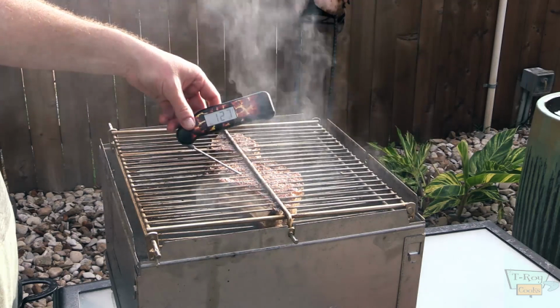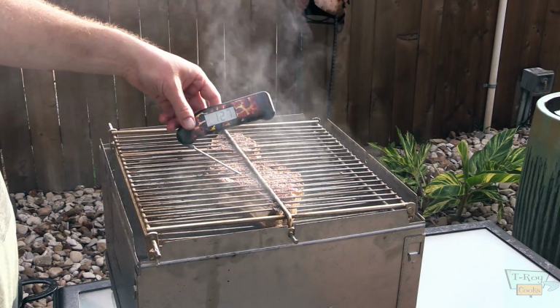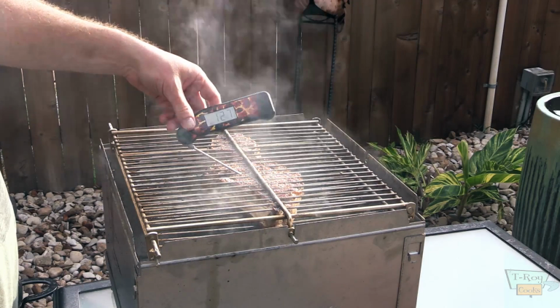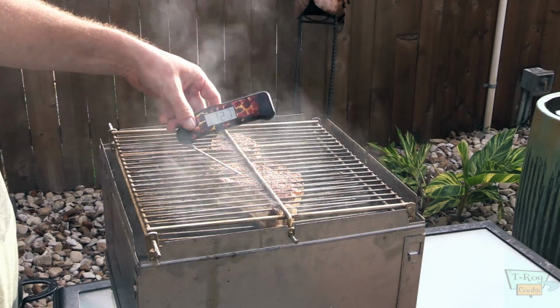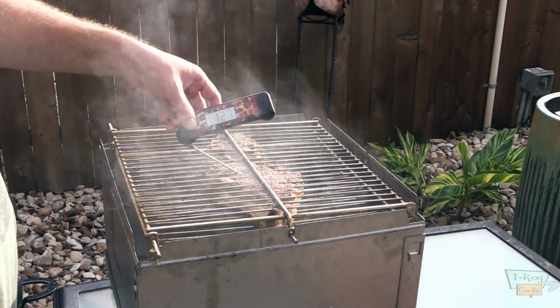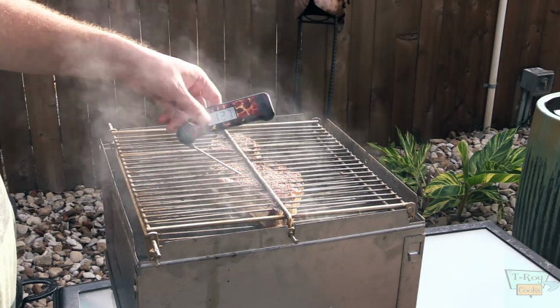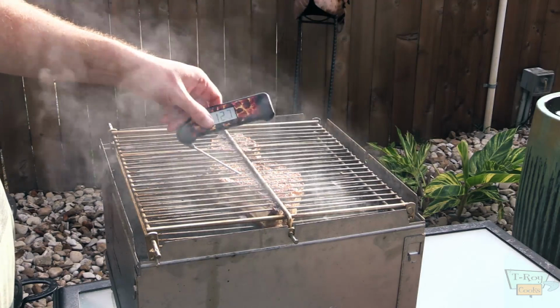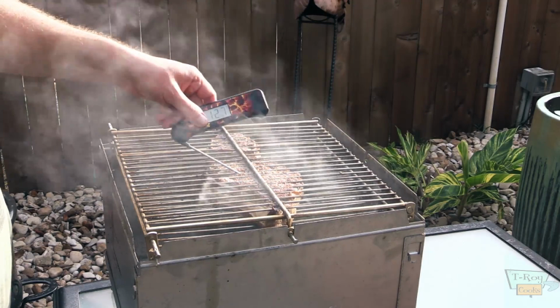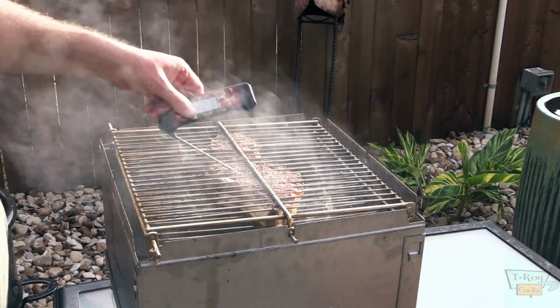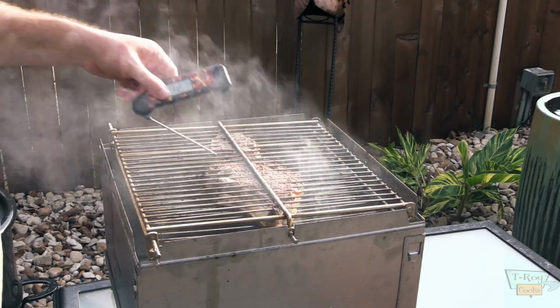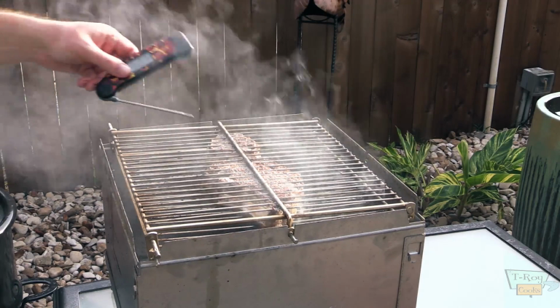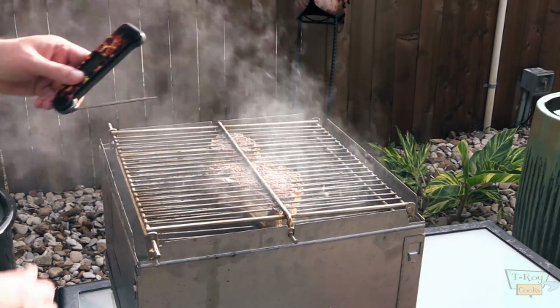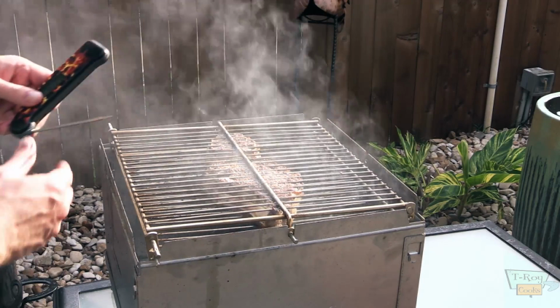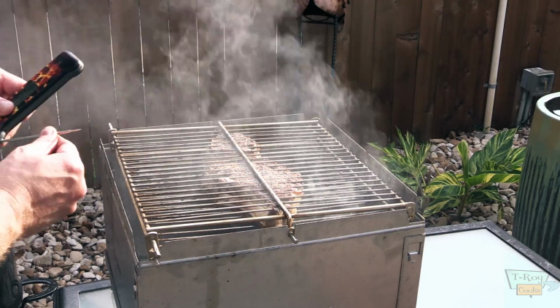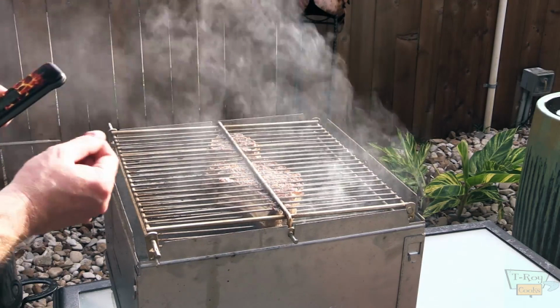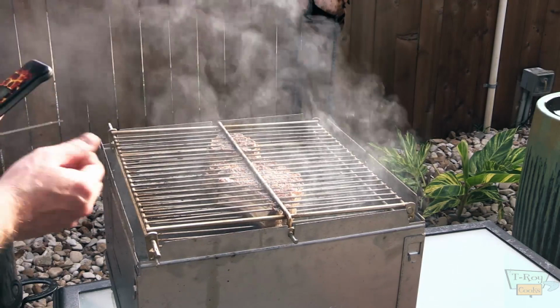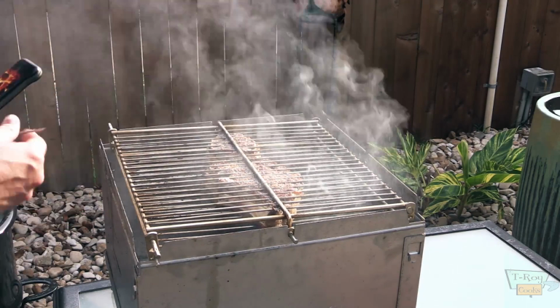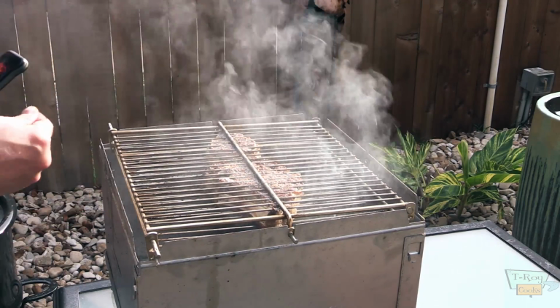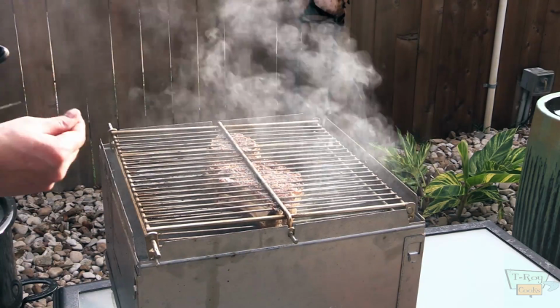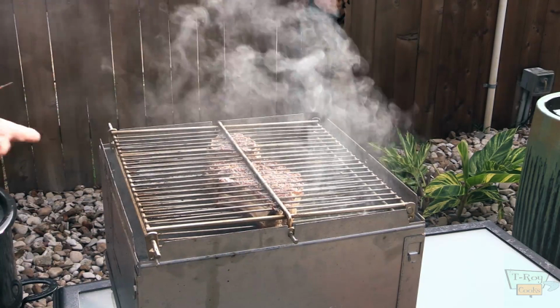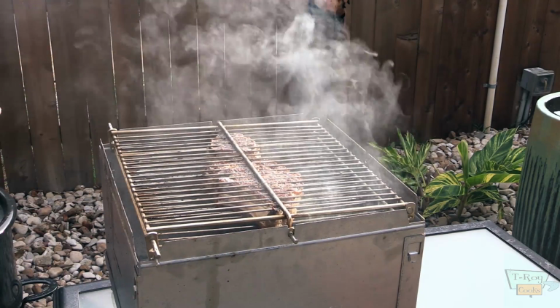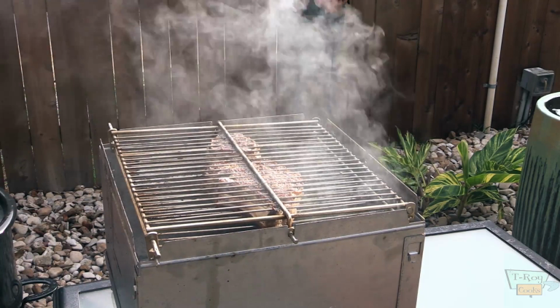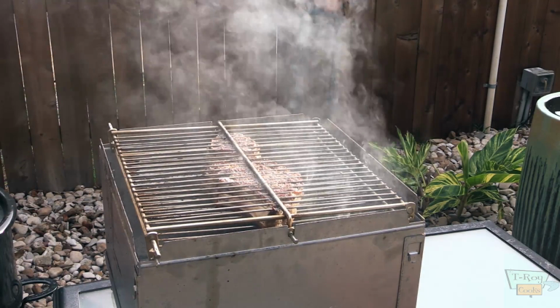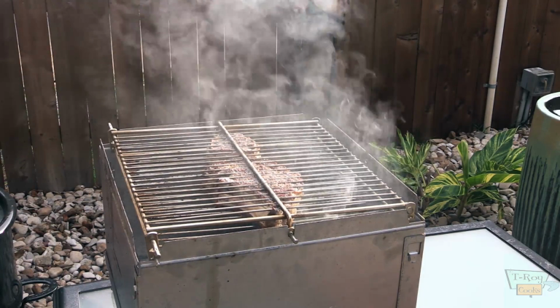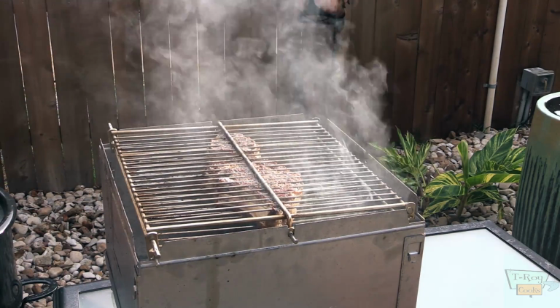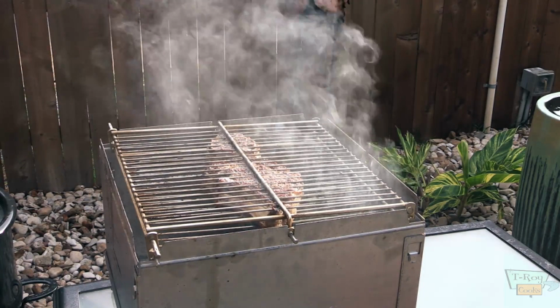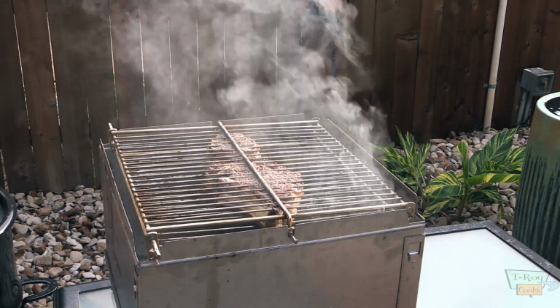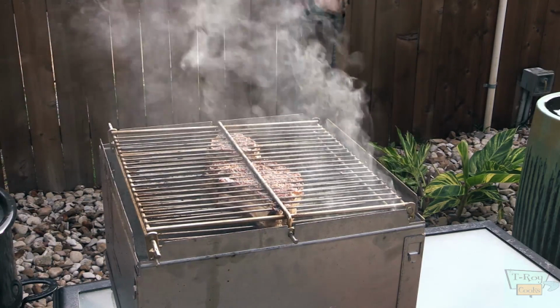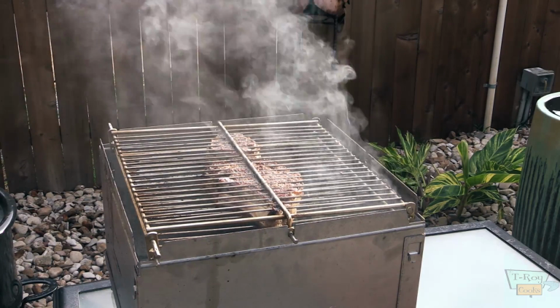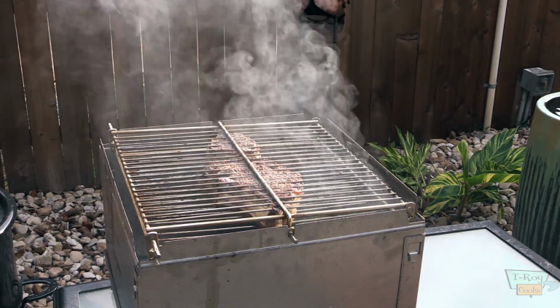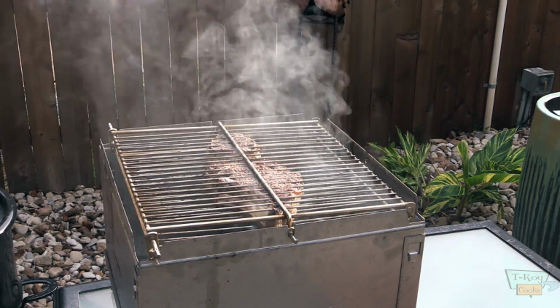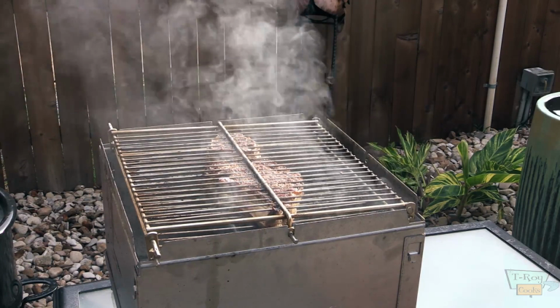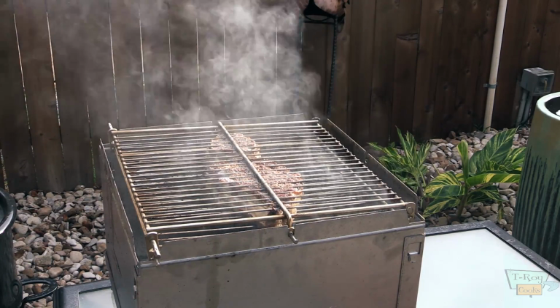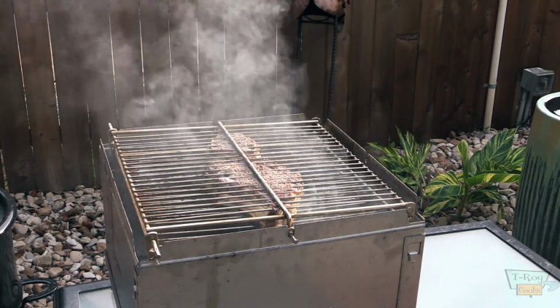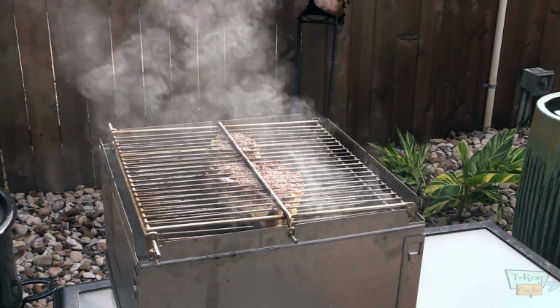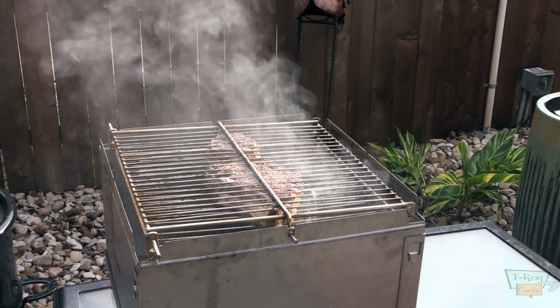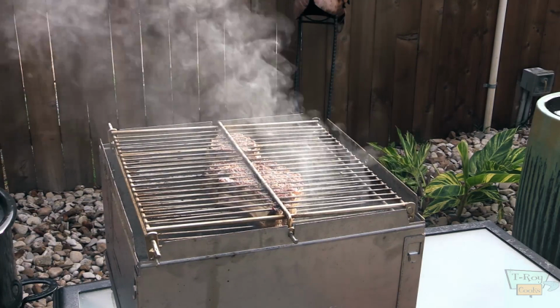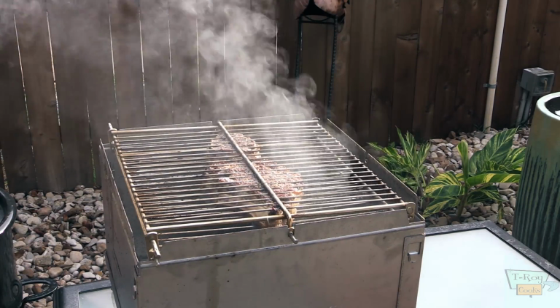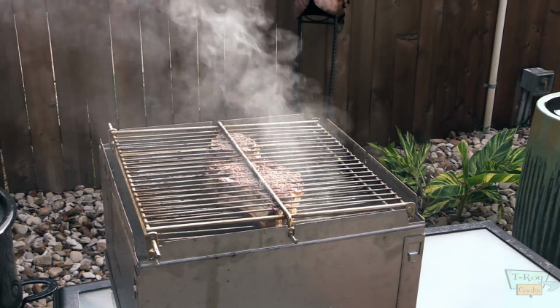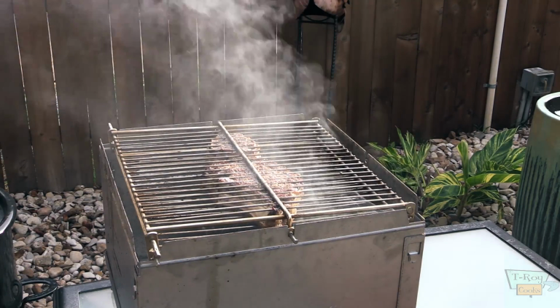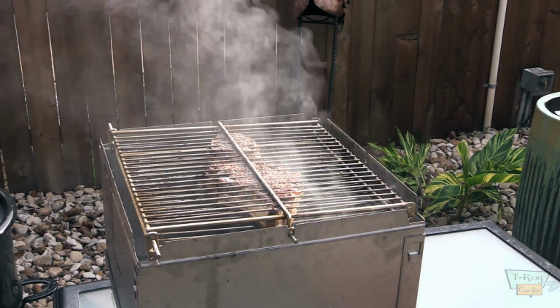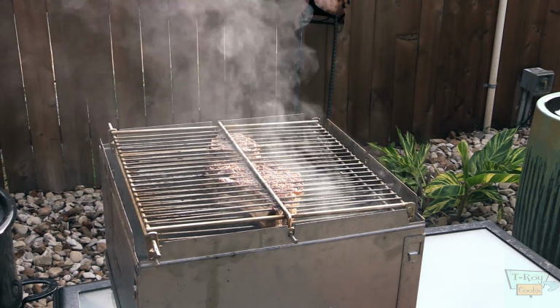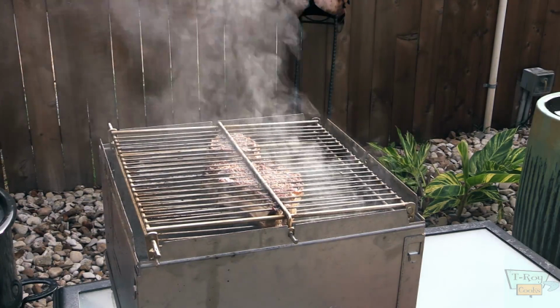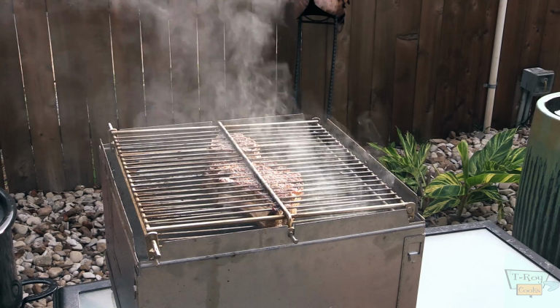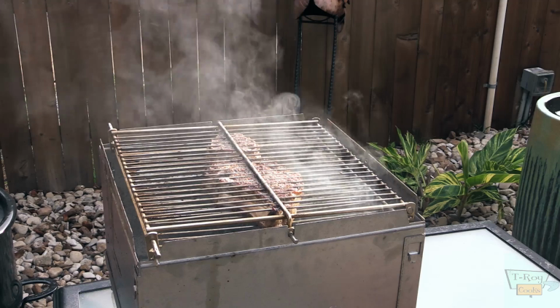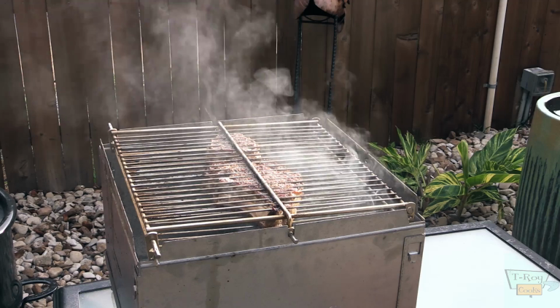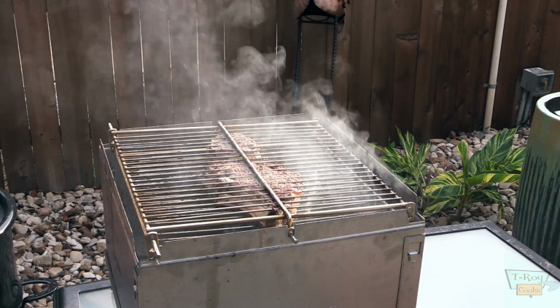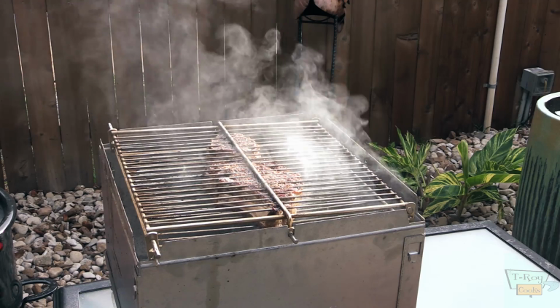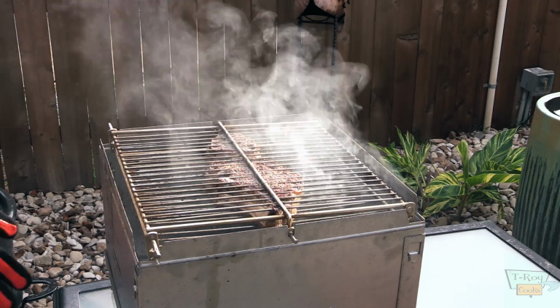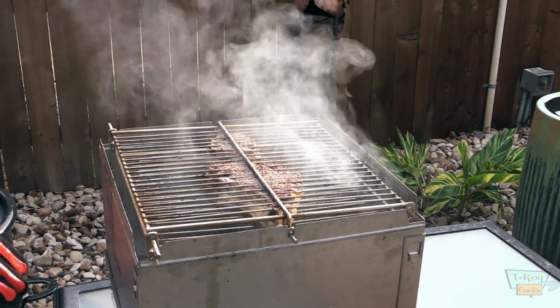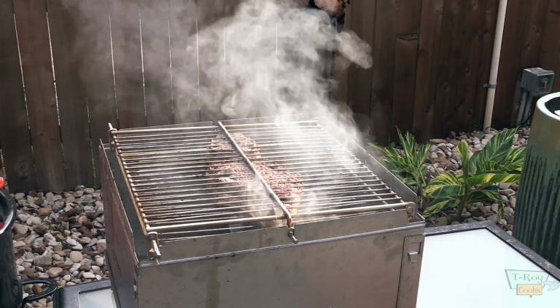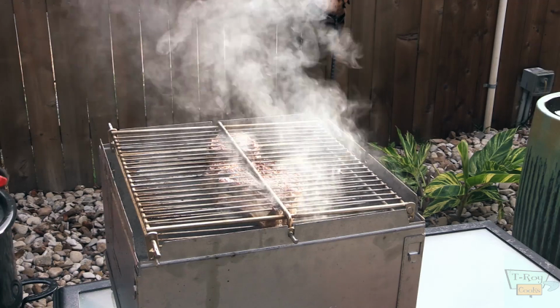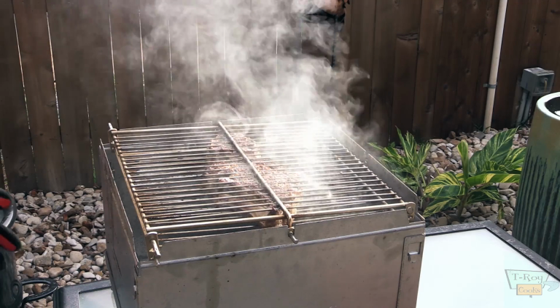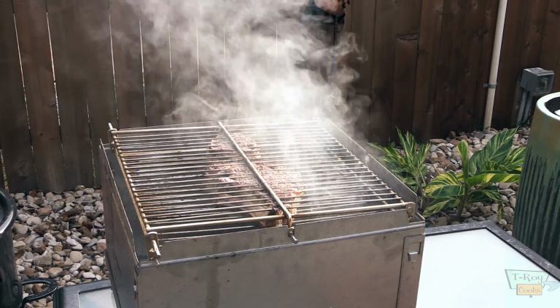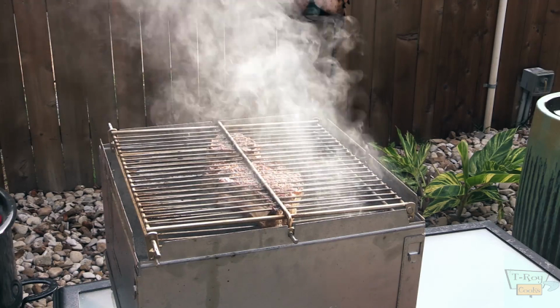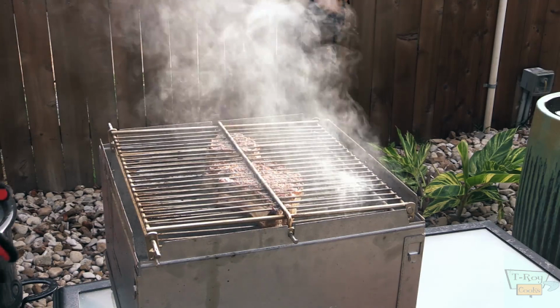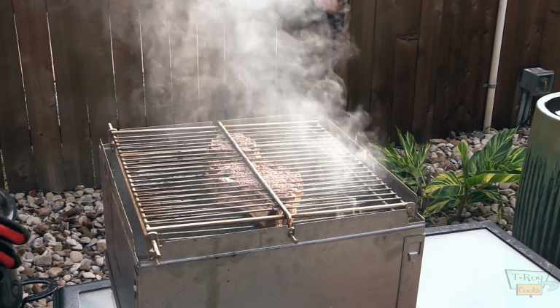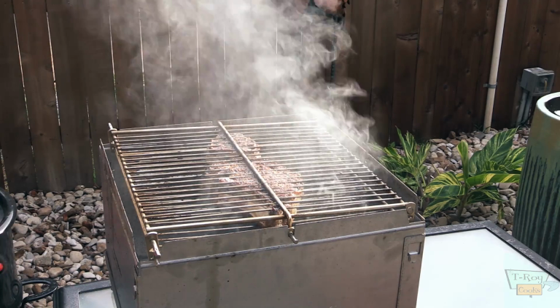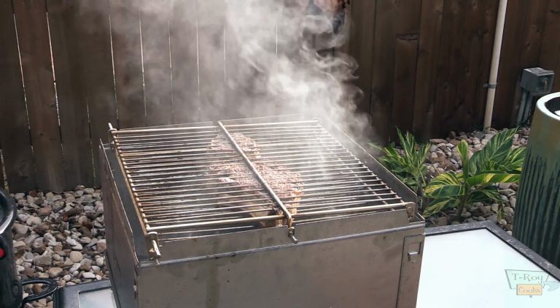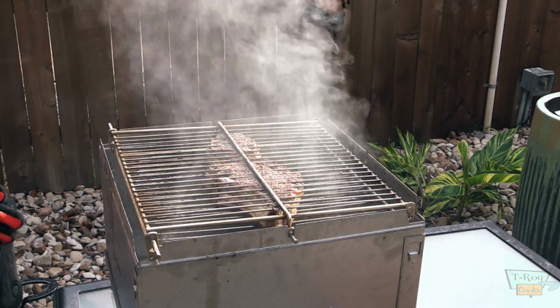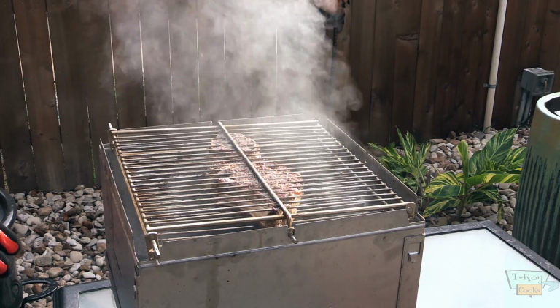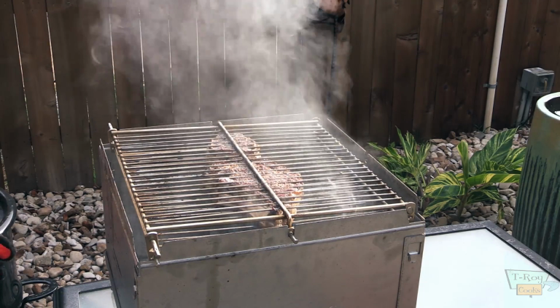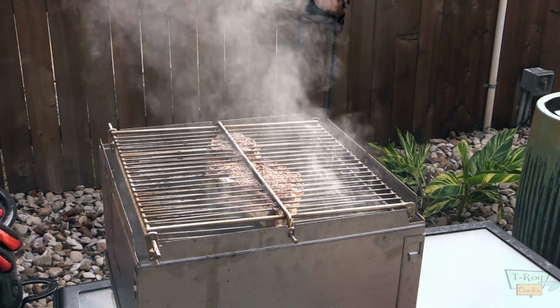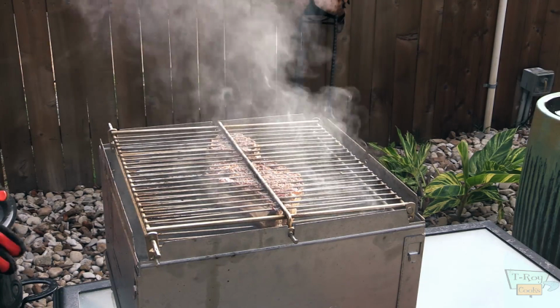127 right there. I'm thinking that's pretty close to being done. Let's flip these over and see what it looks like.